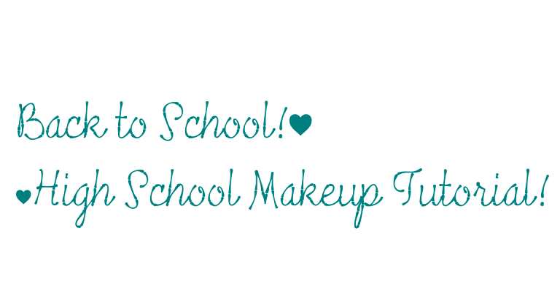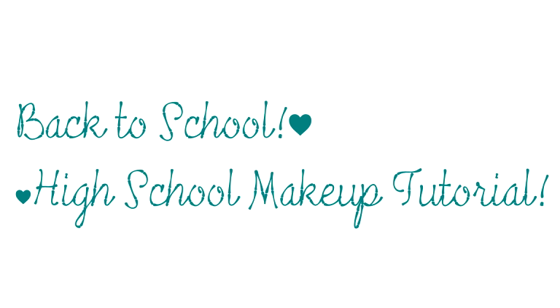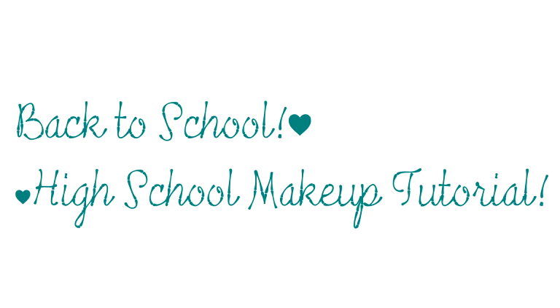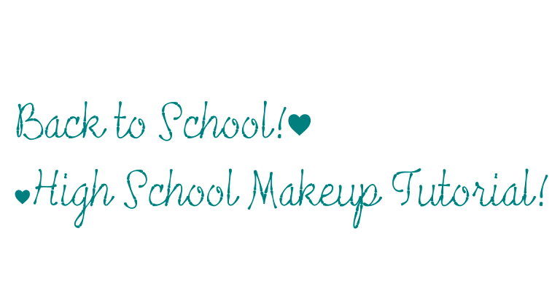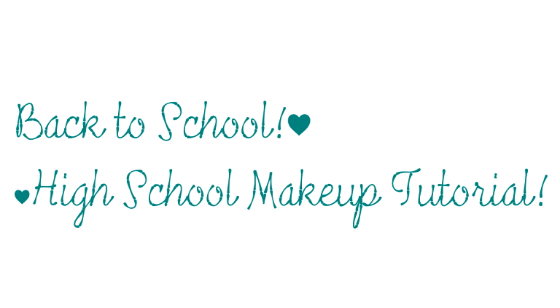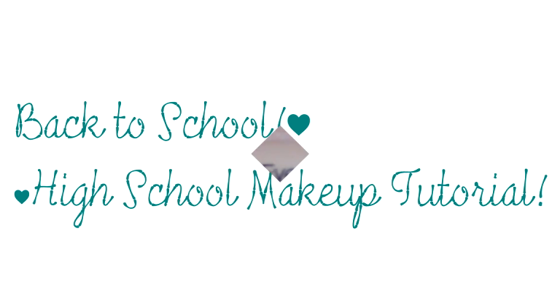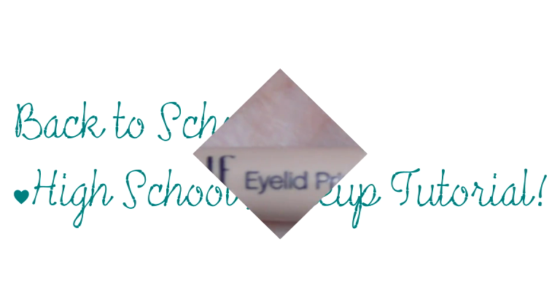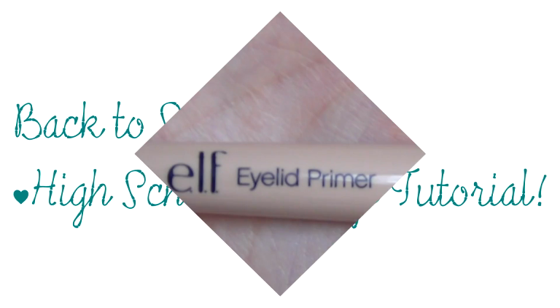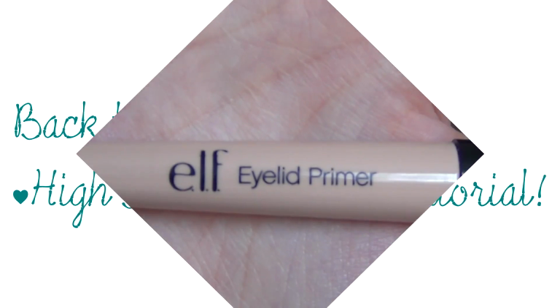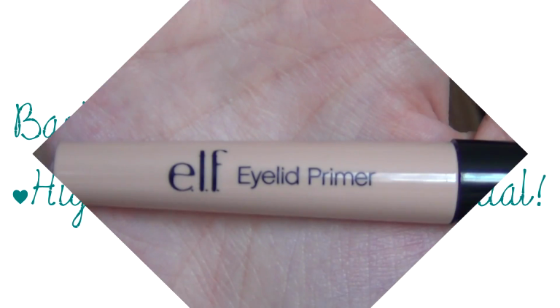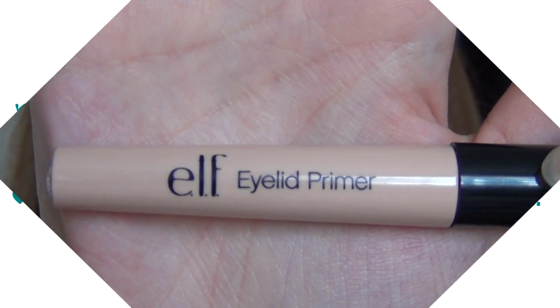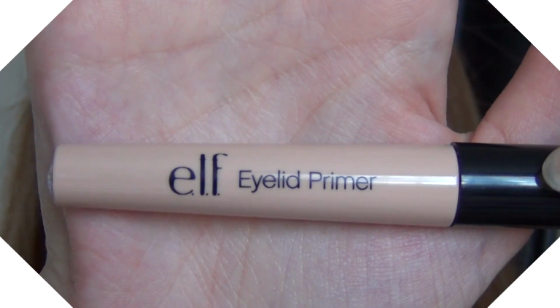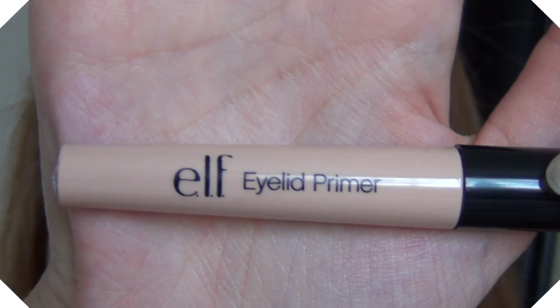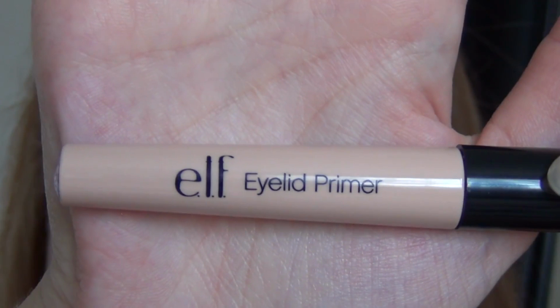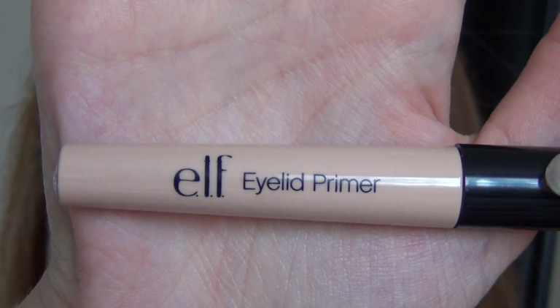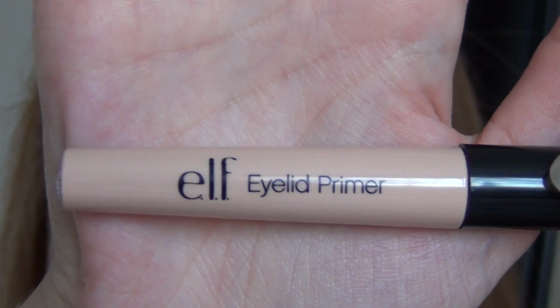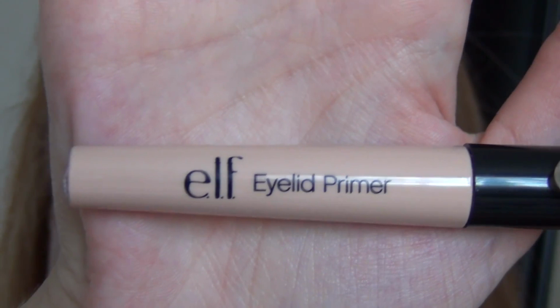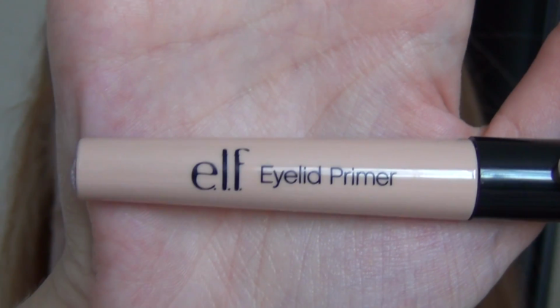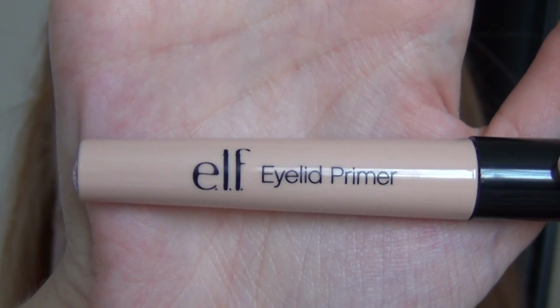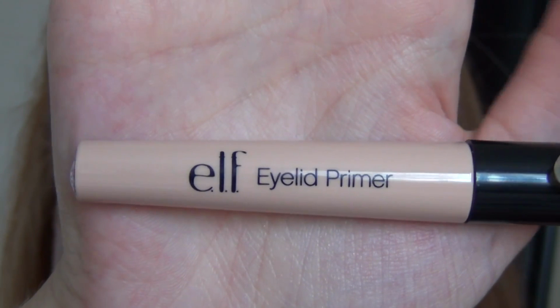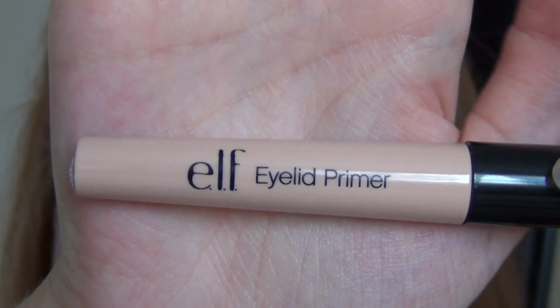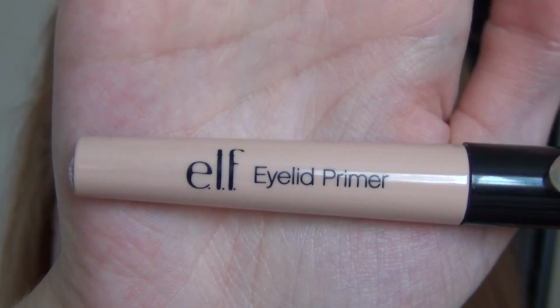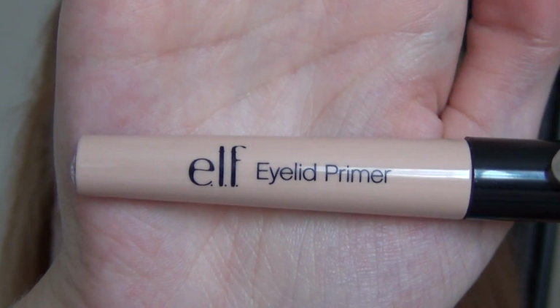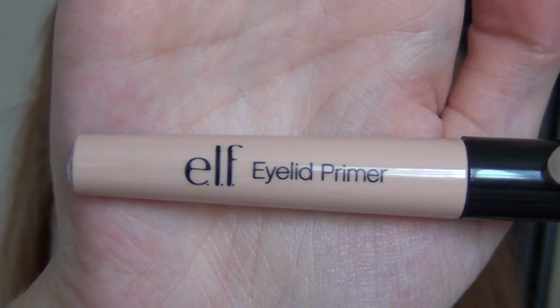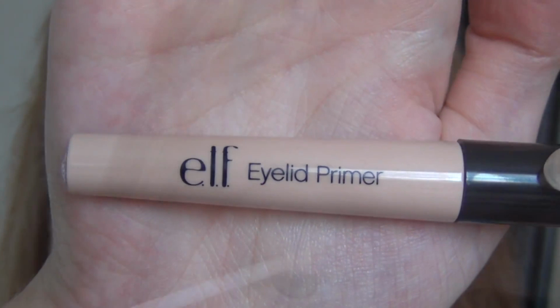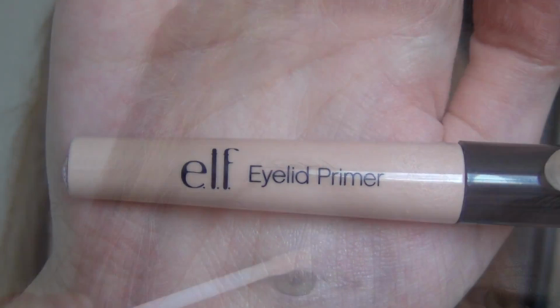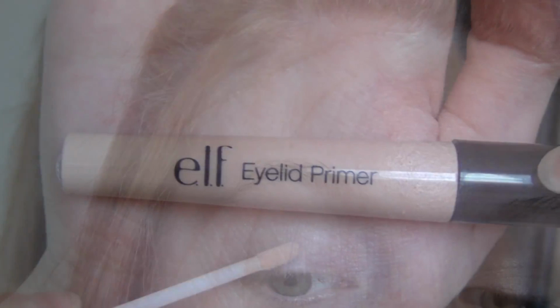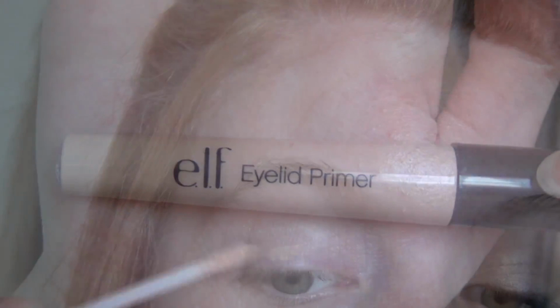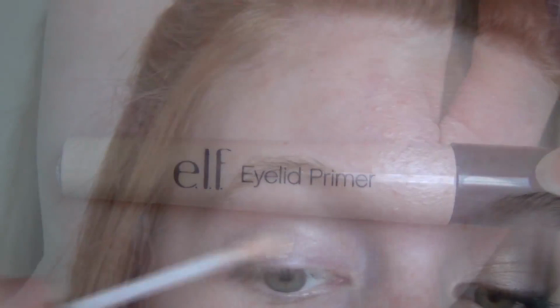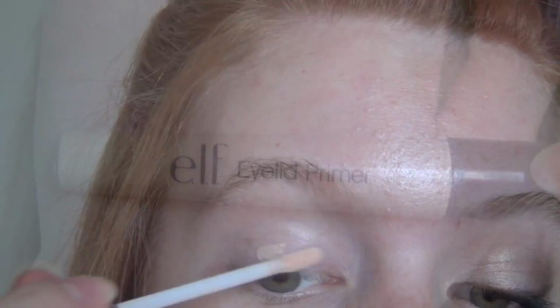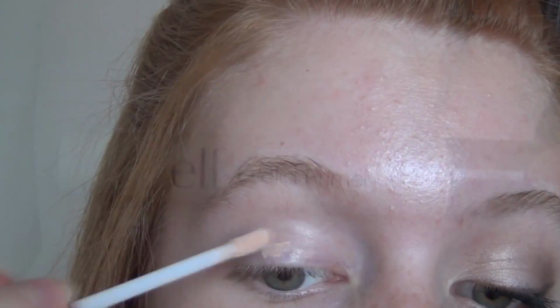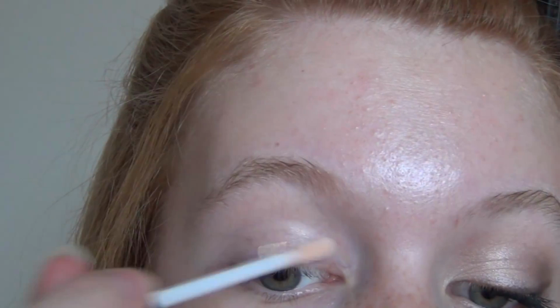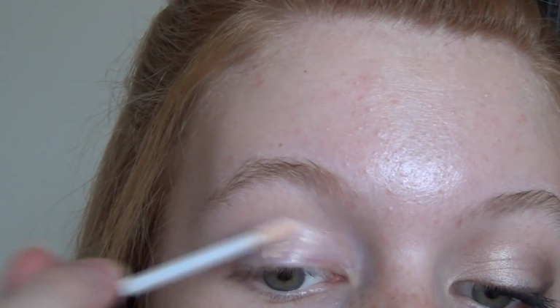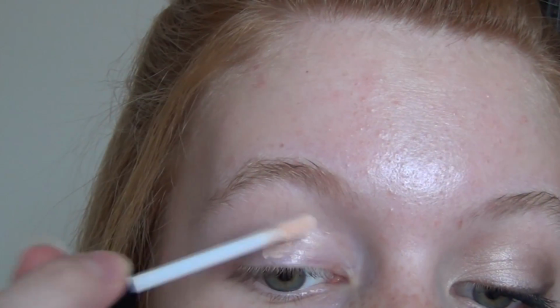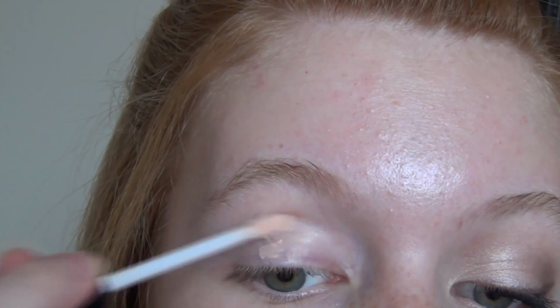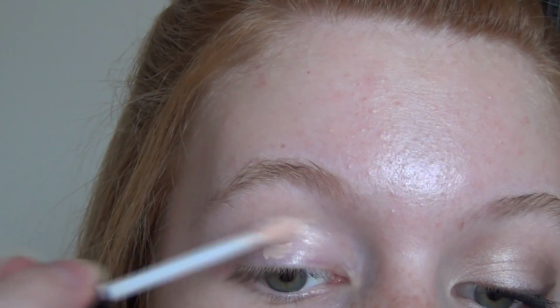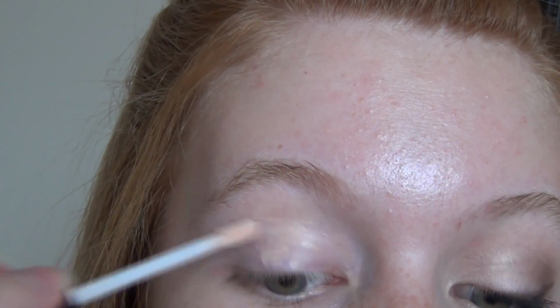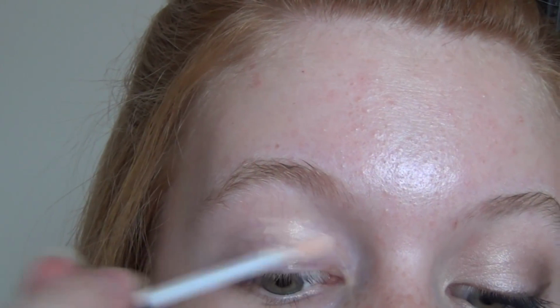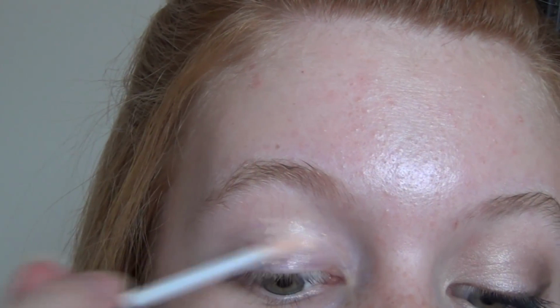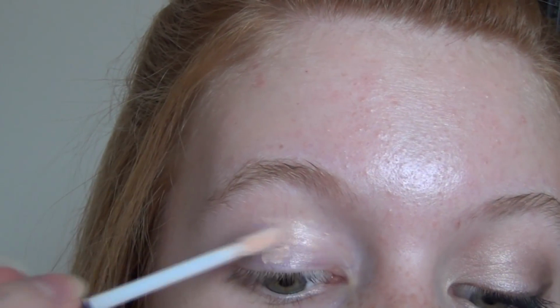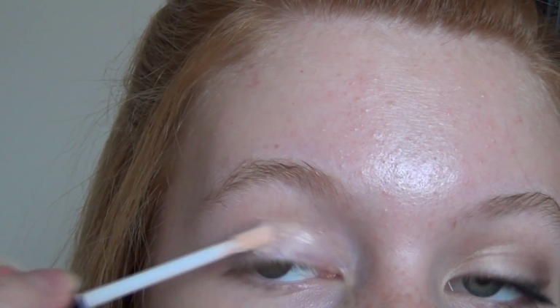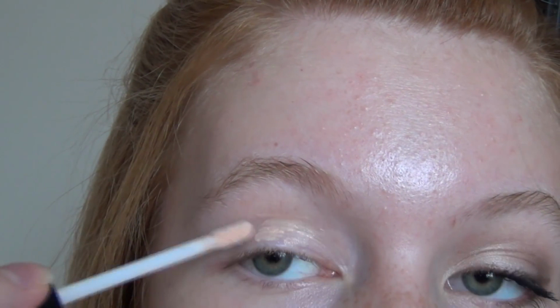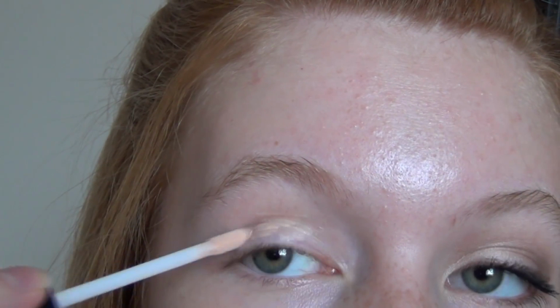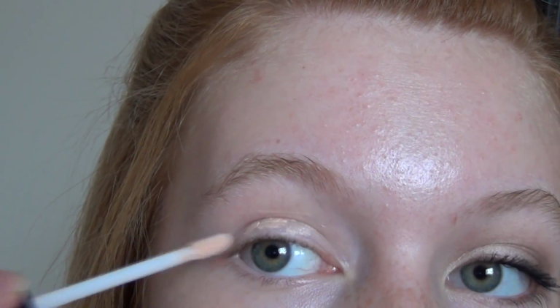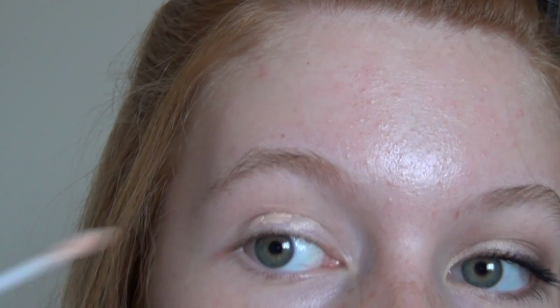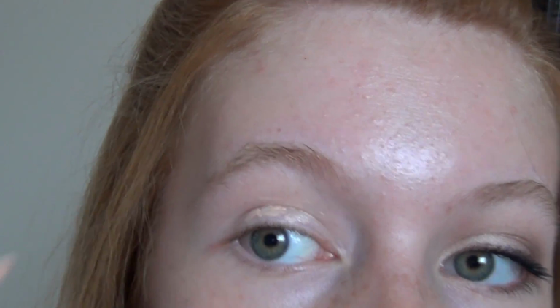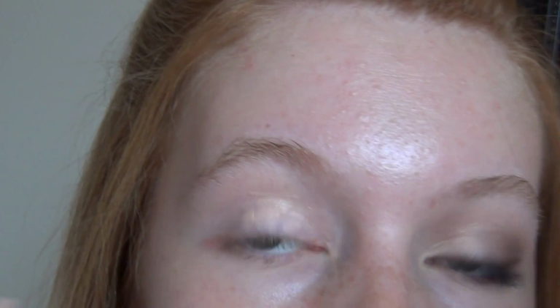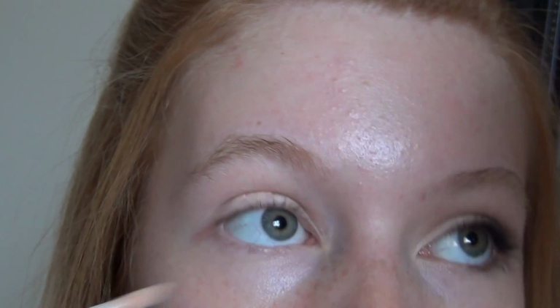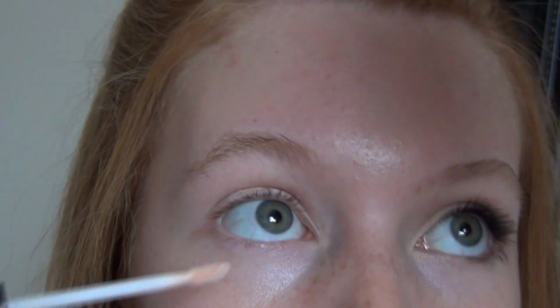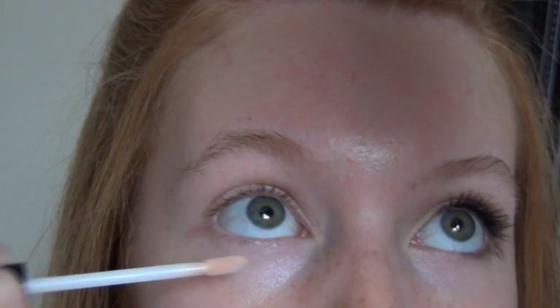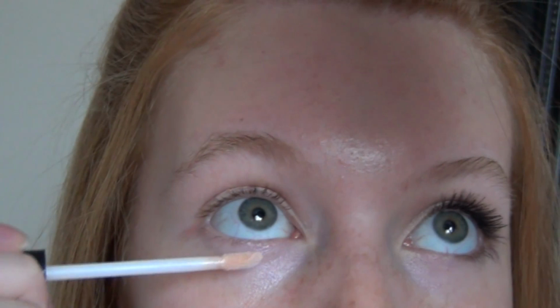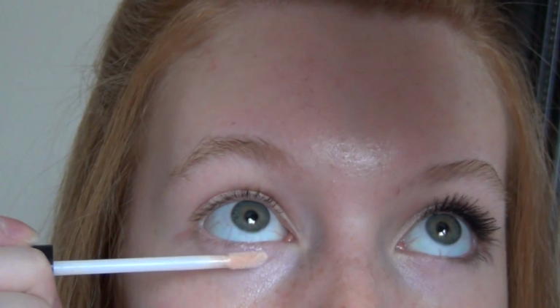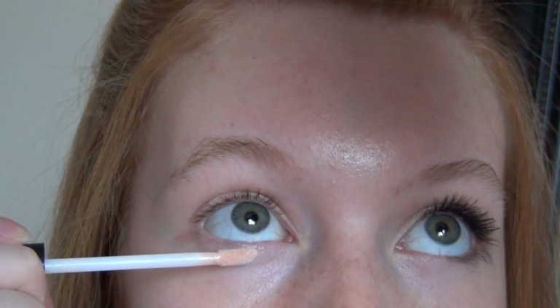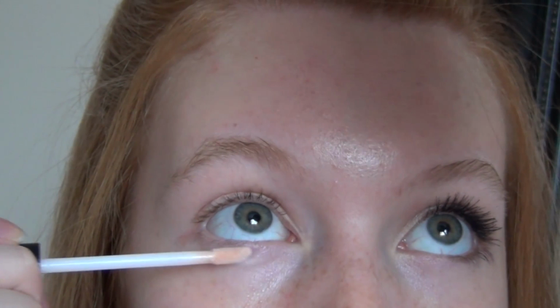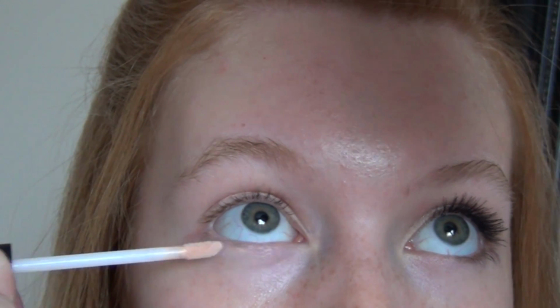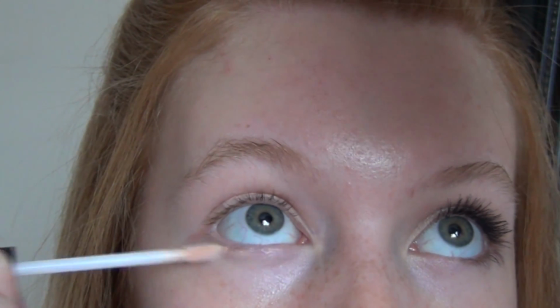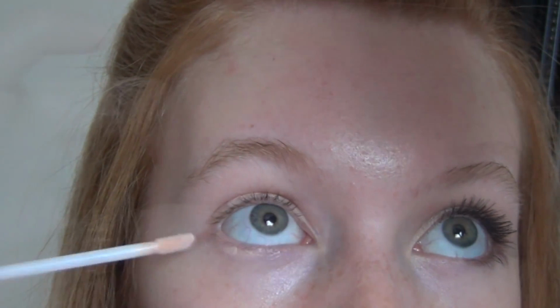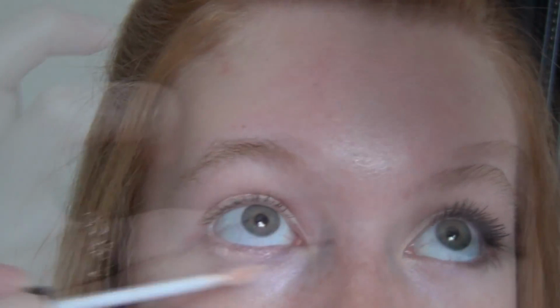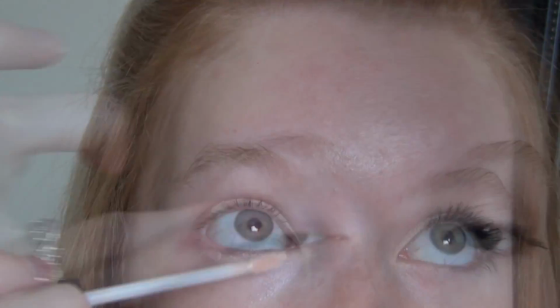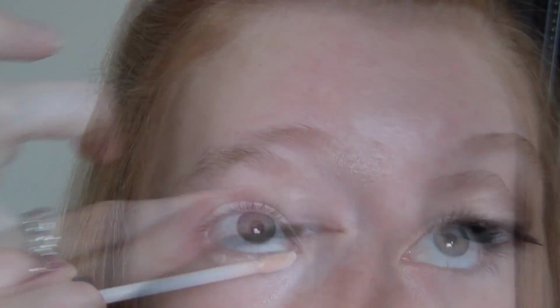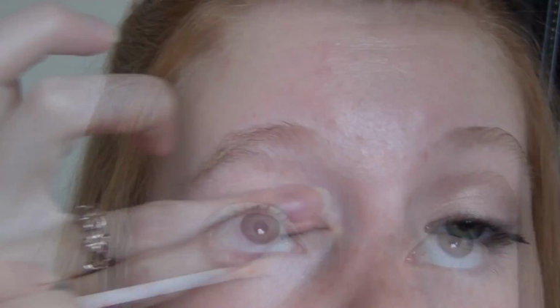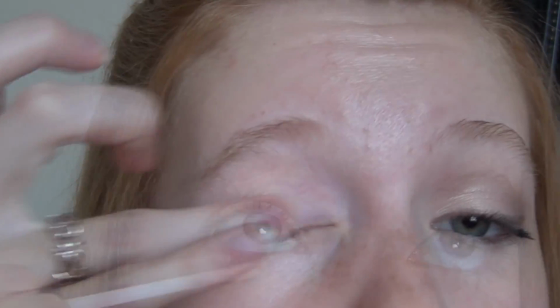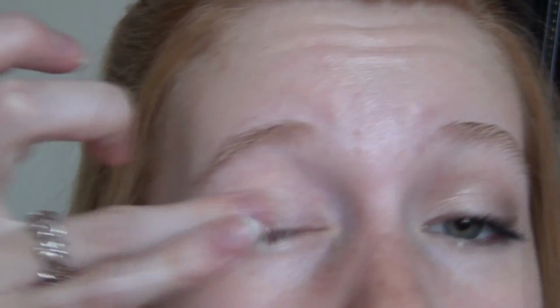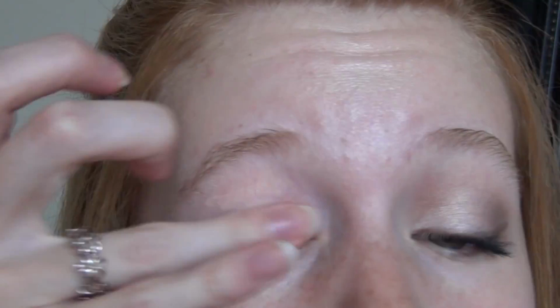The first step is to prime your eyes. I'm using this e.l.f. Eyelid Primer. I'm just applying that to my lid and the lower lash line and then blending that out with my finger.